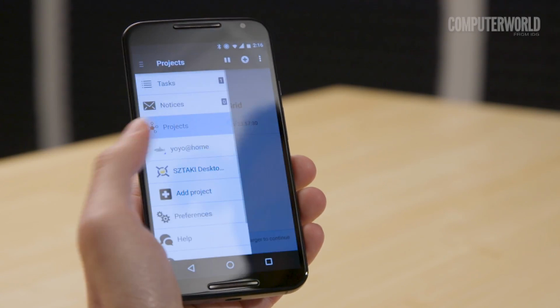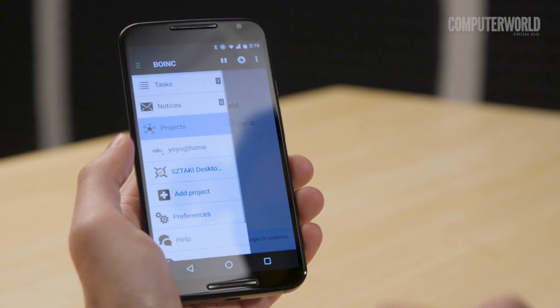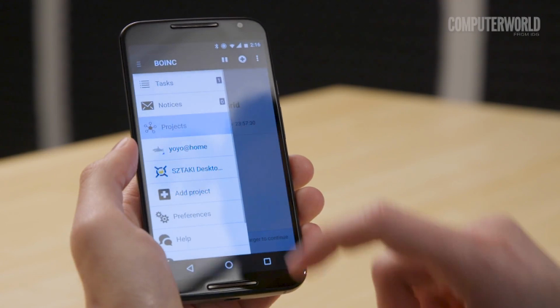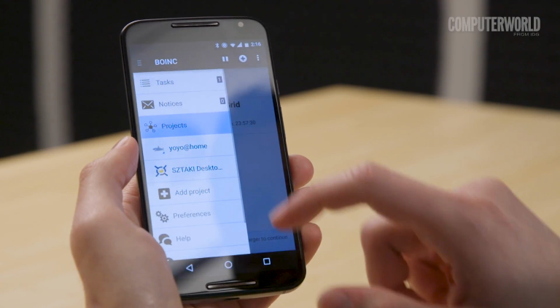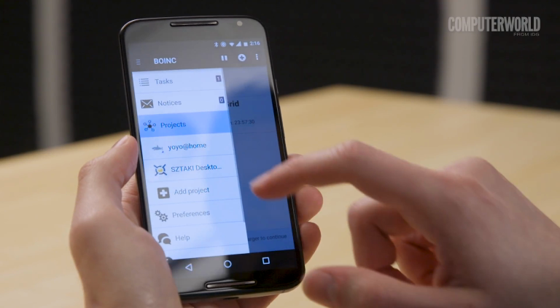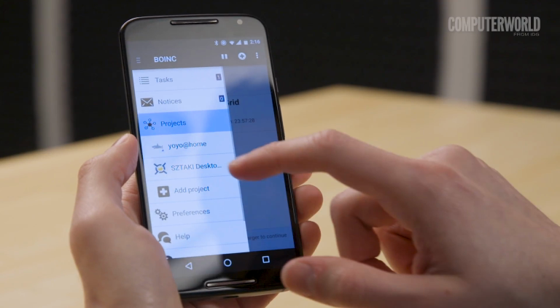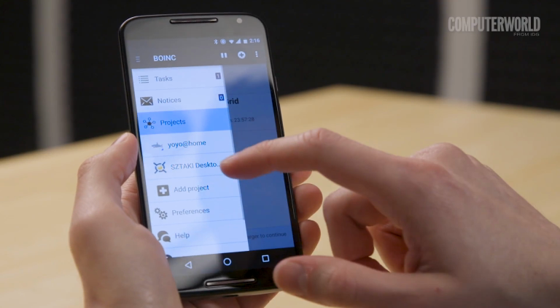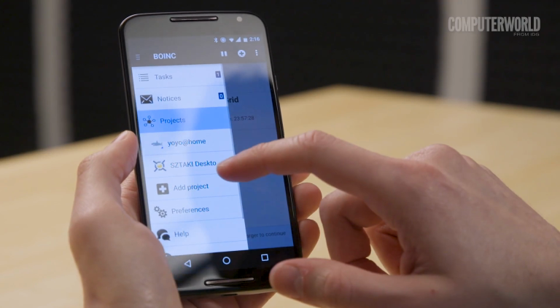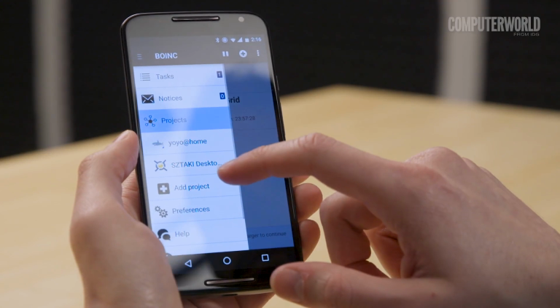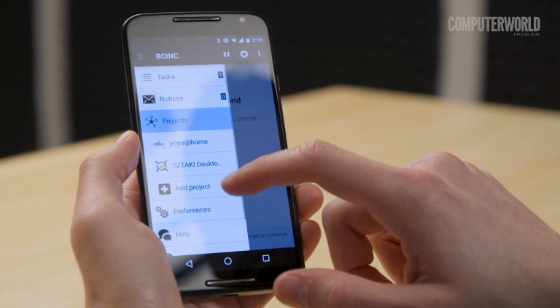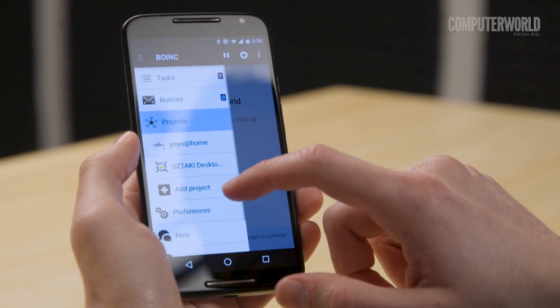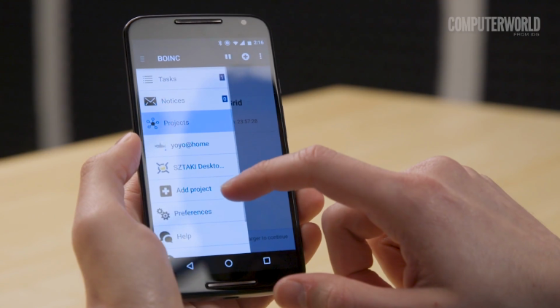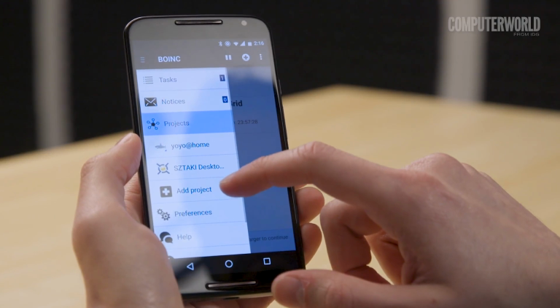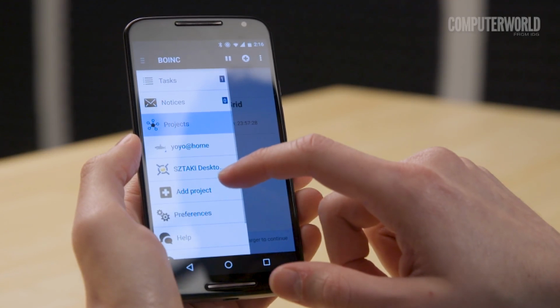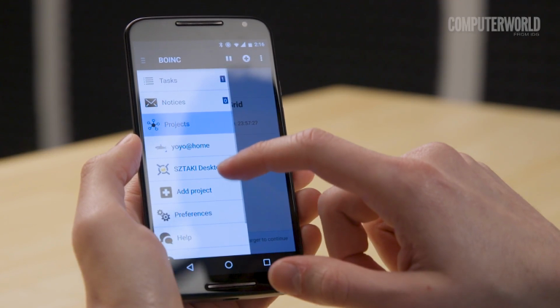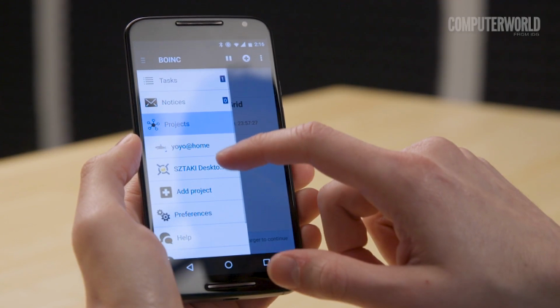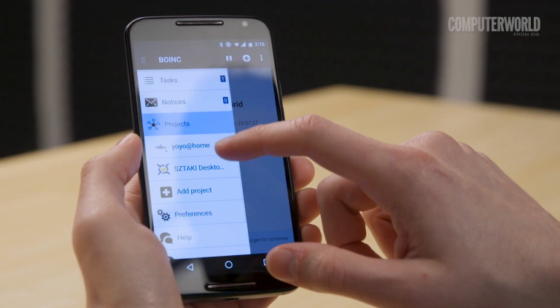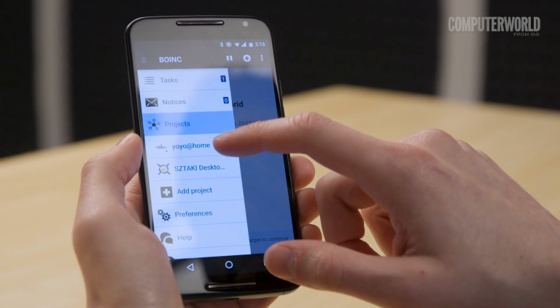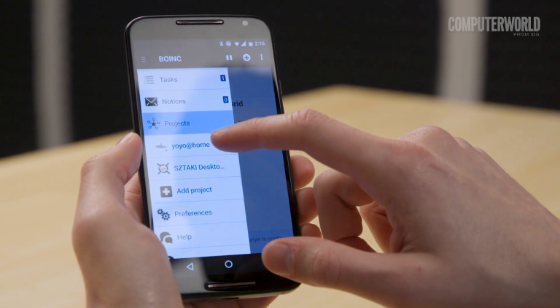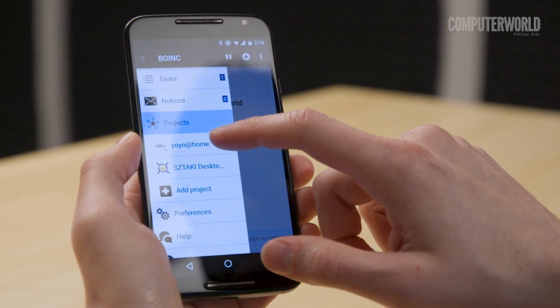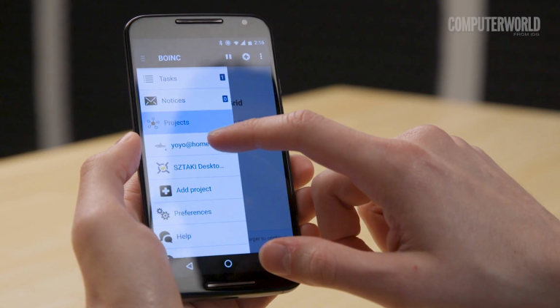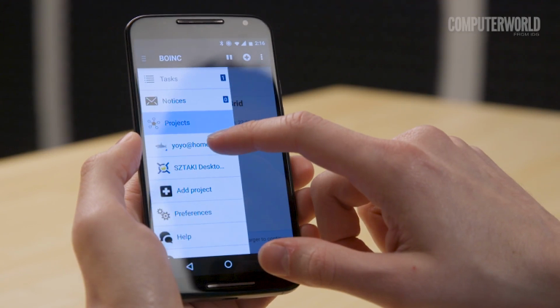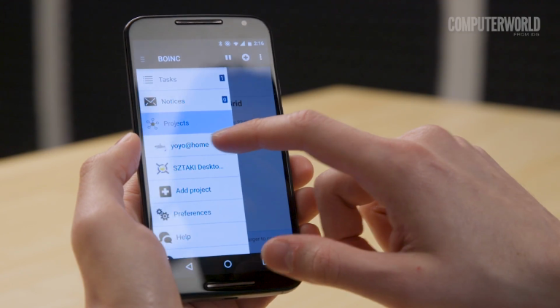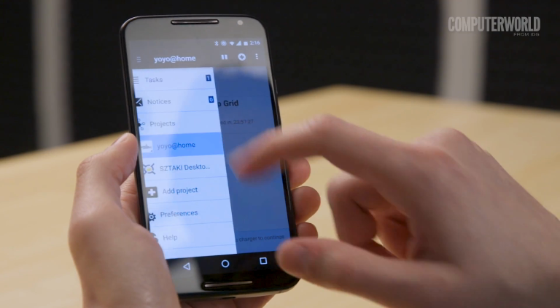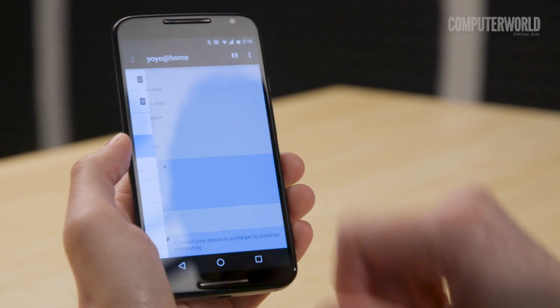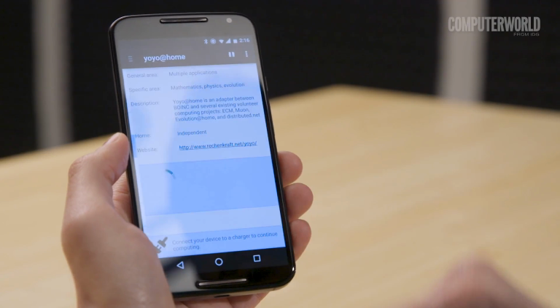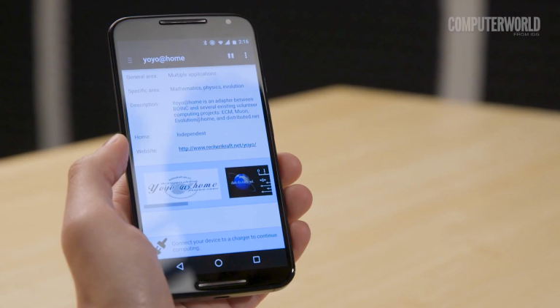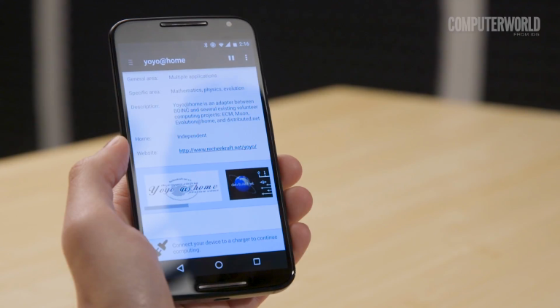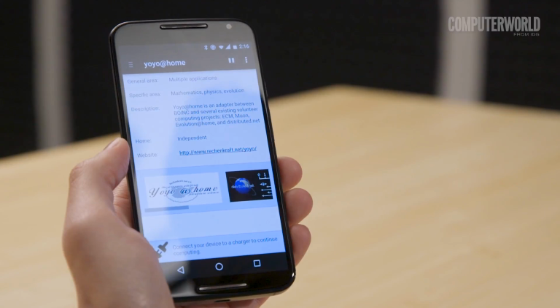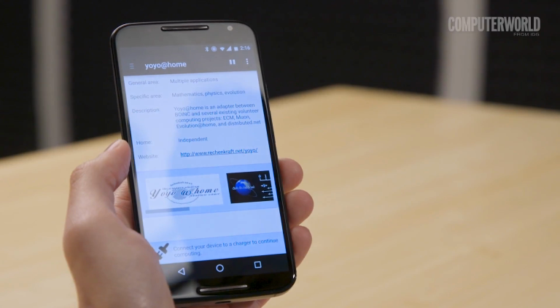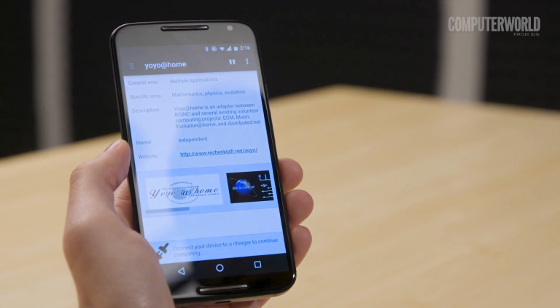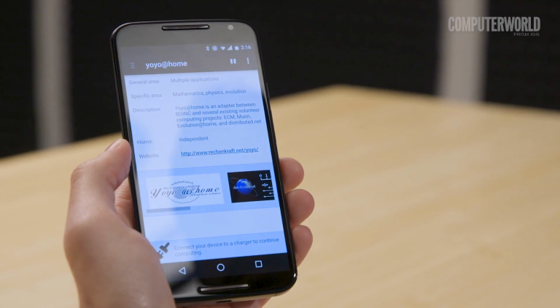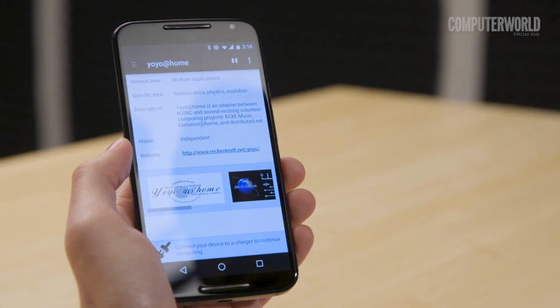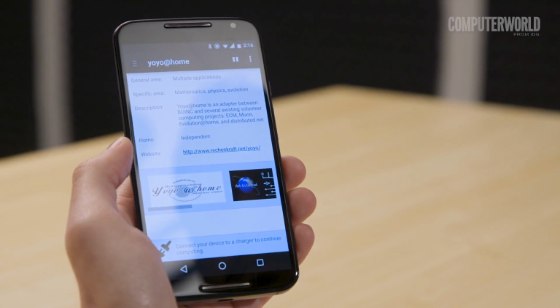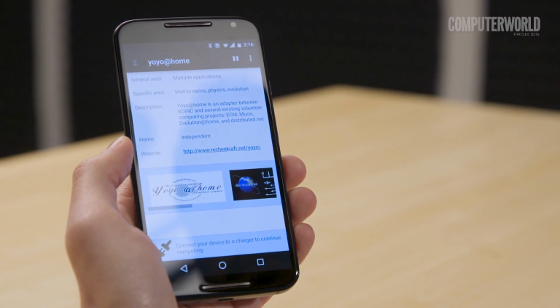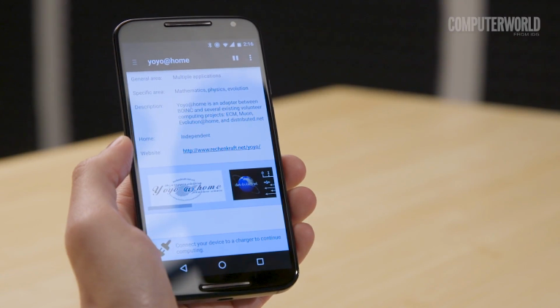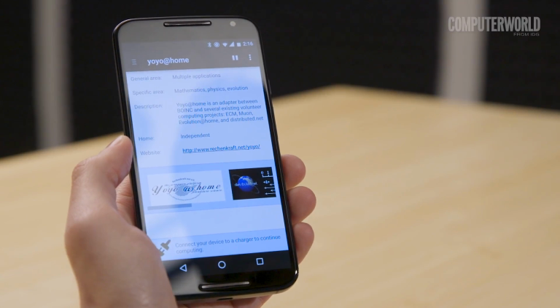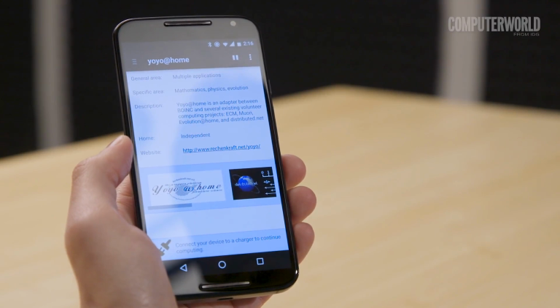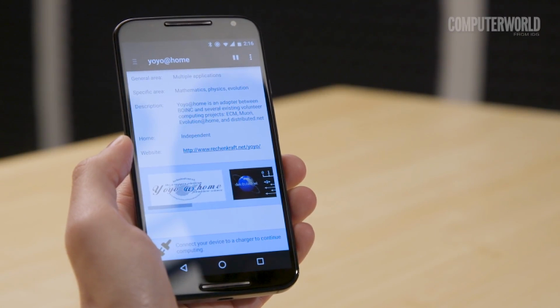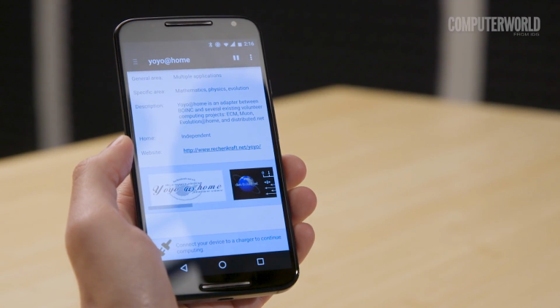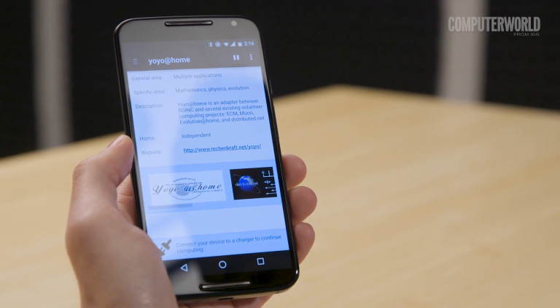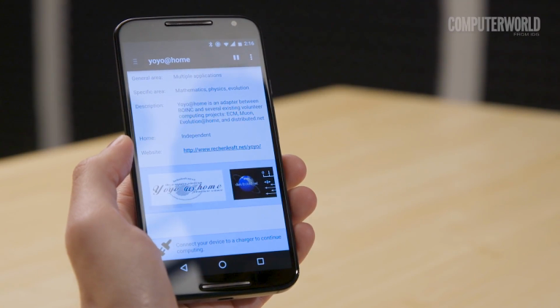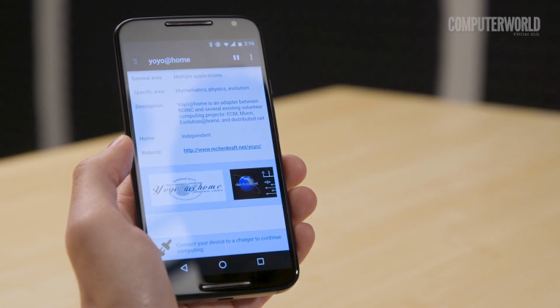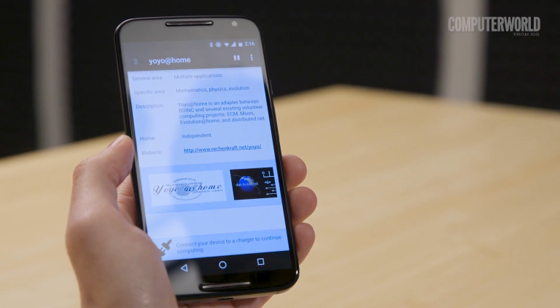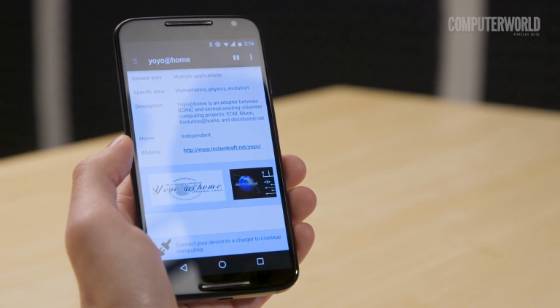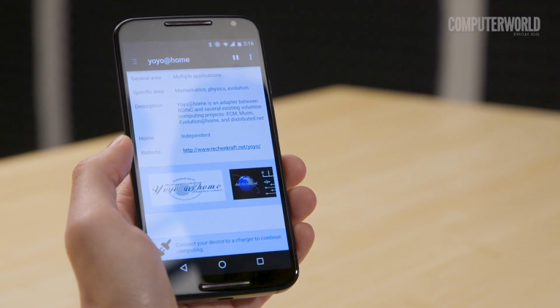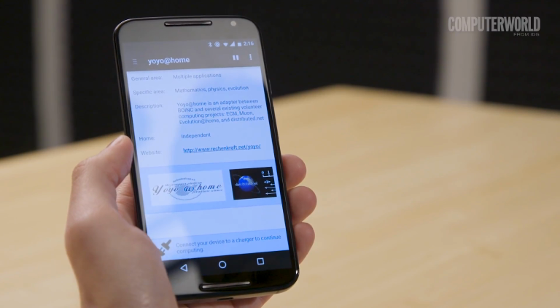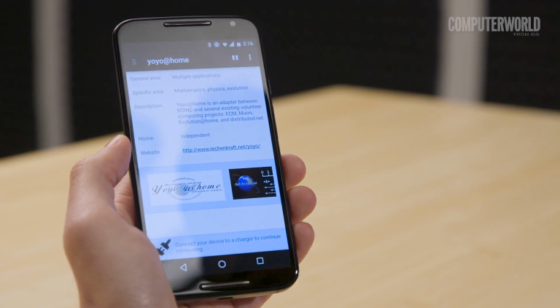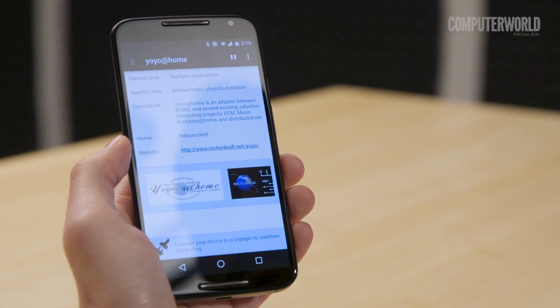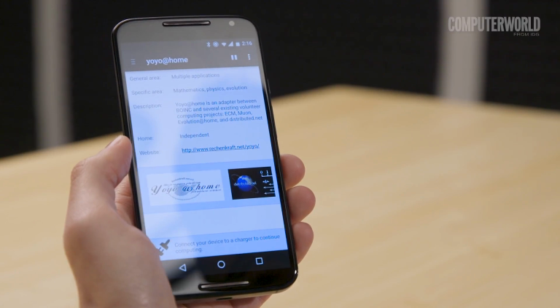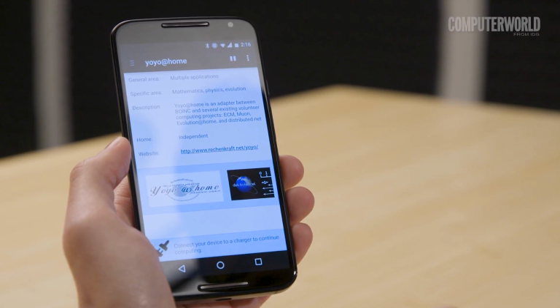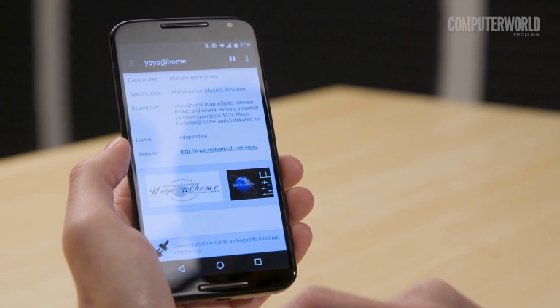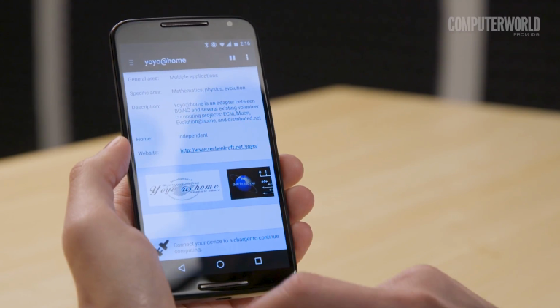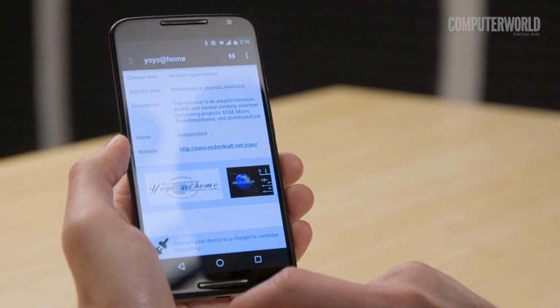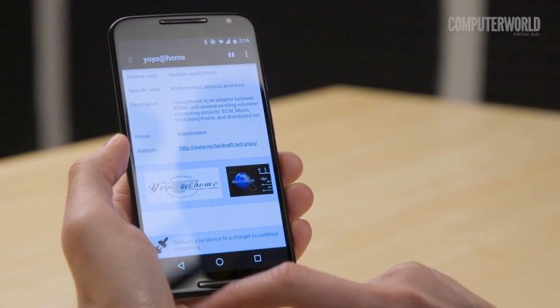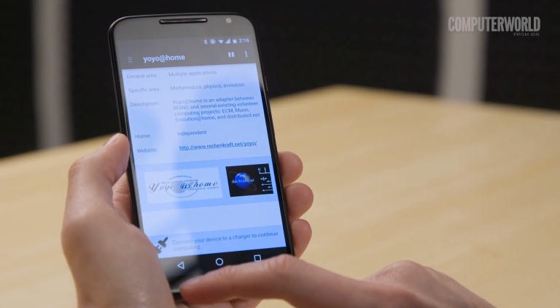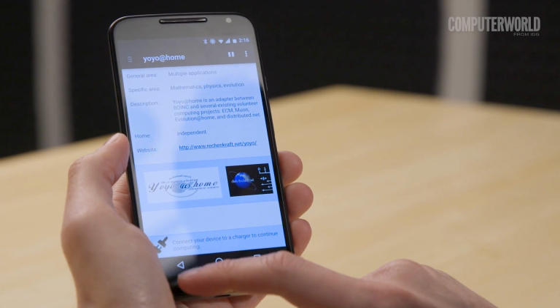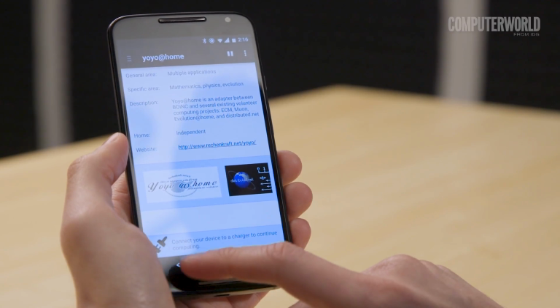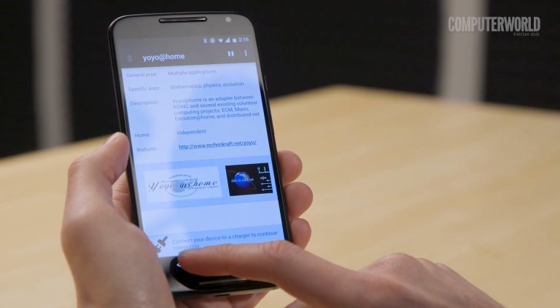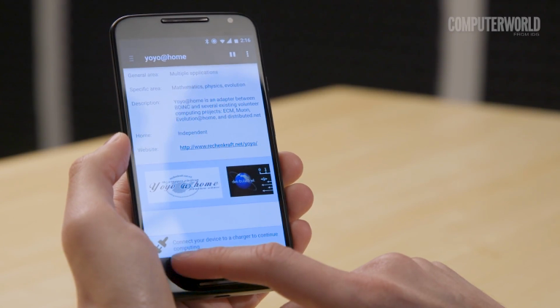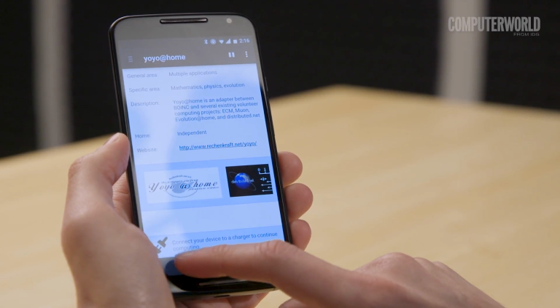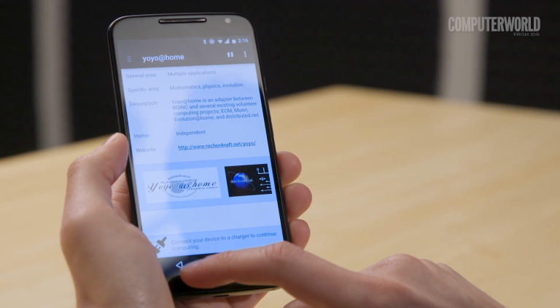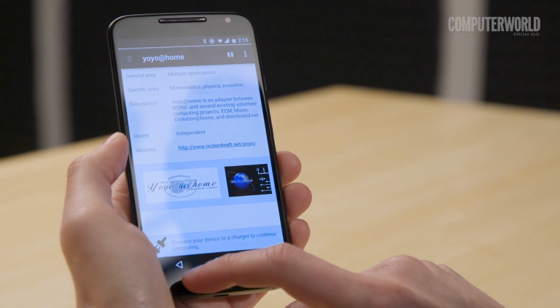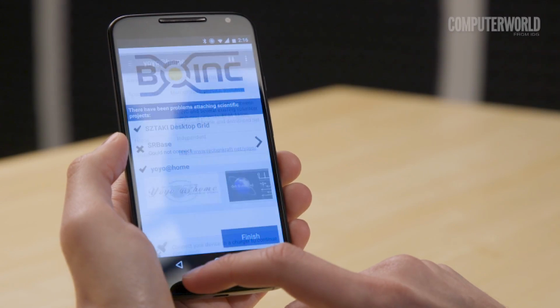Load up the BOINC app, pick the projects you want to support, and then just plug your phone in and put on the nearest lab coat and goggles for good measure.